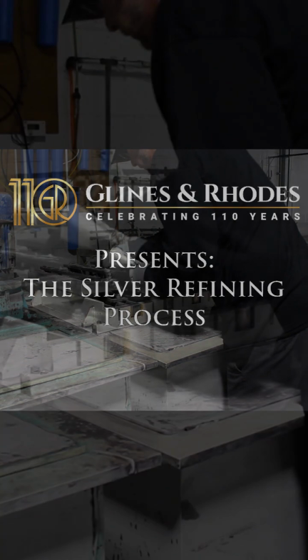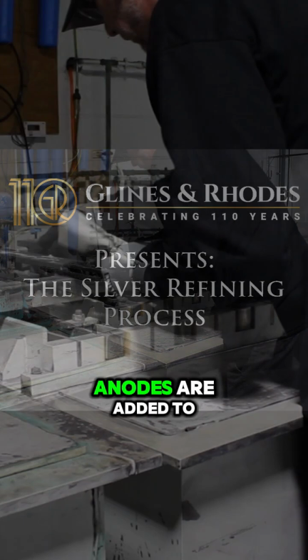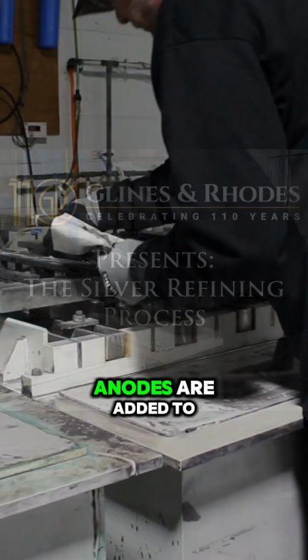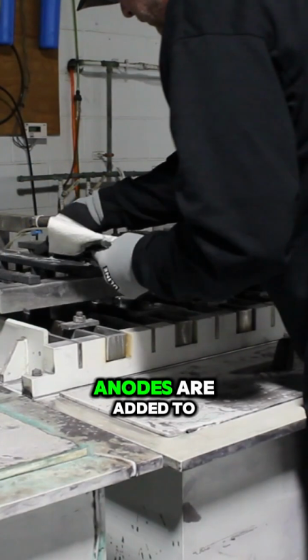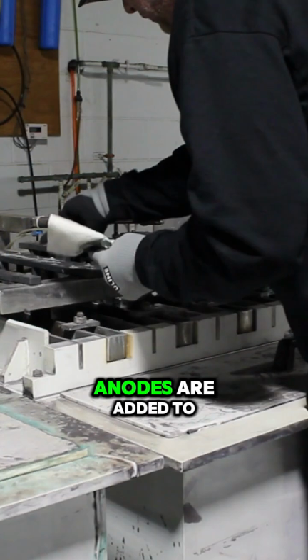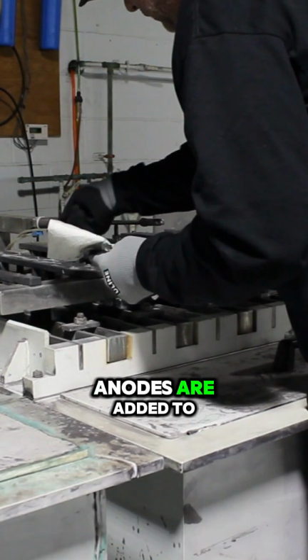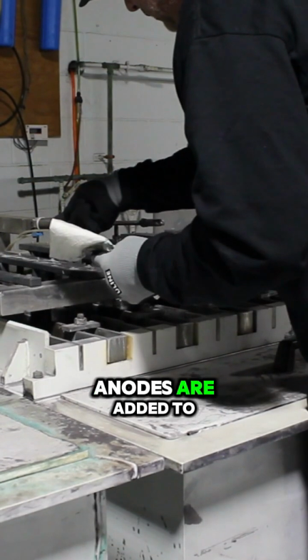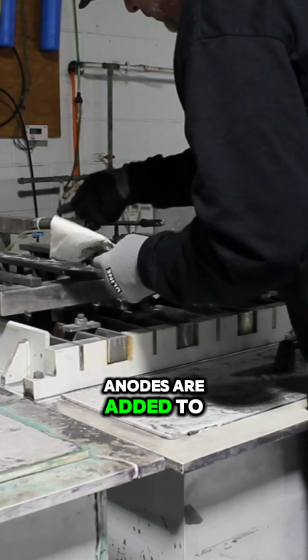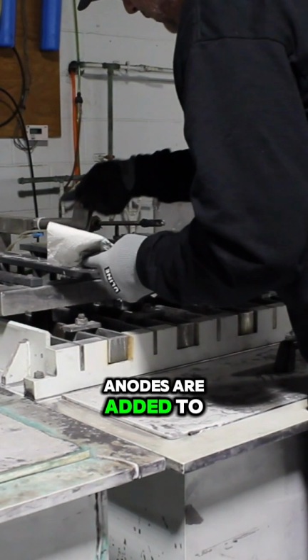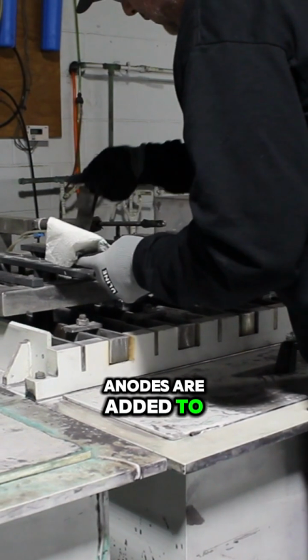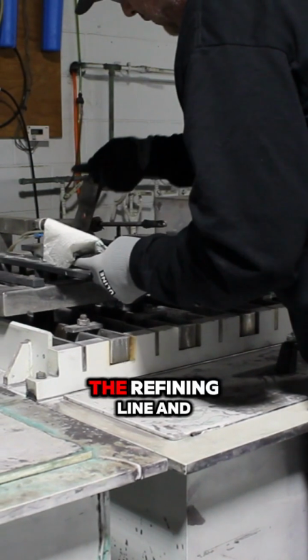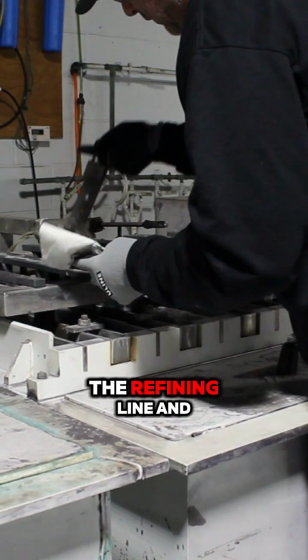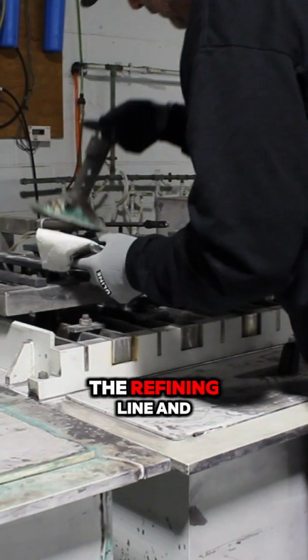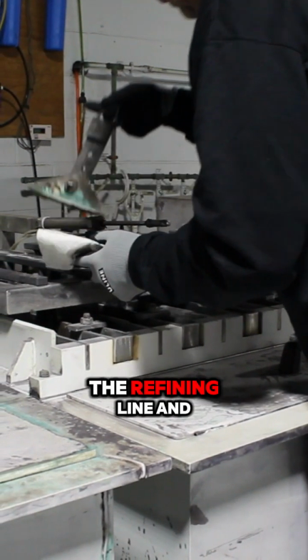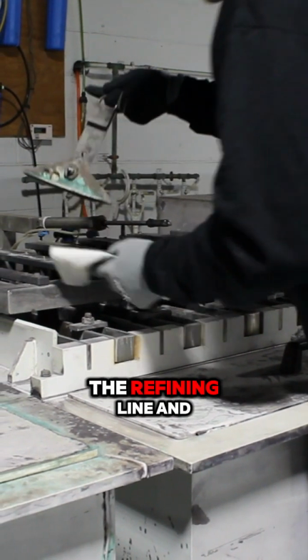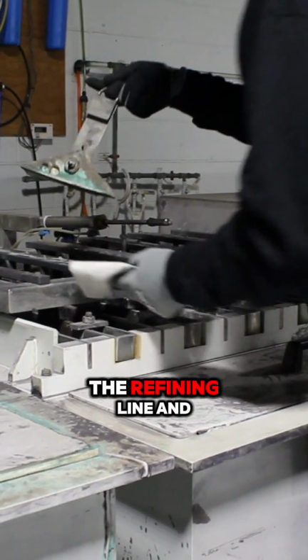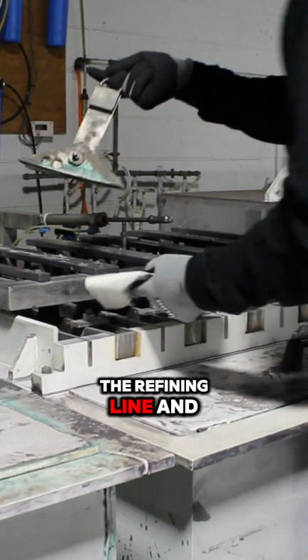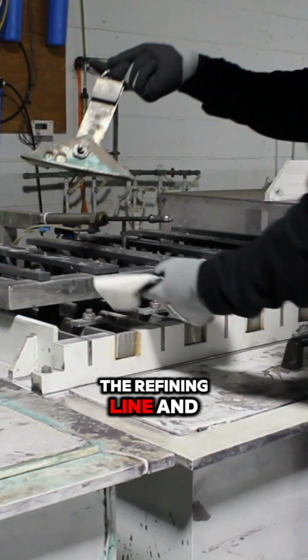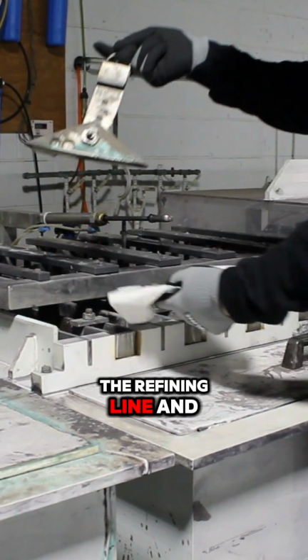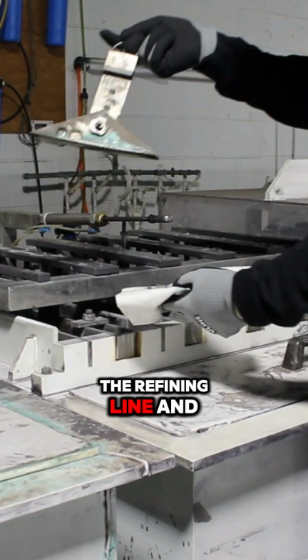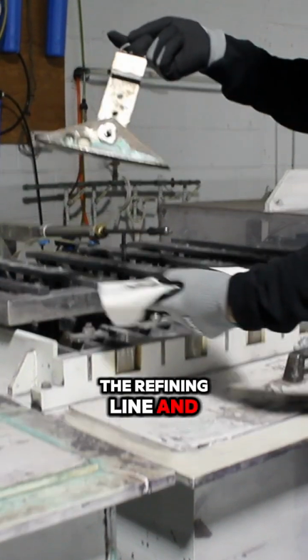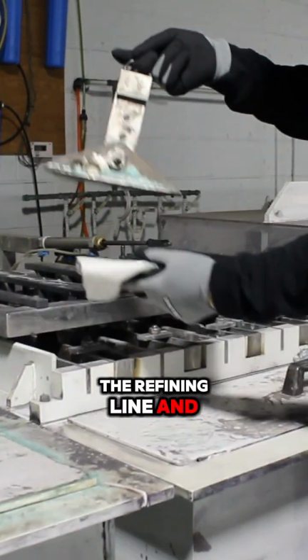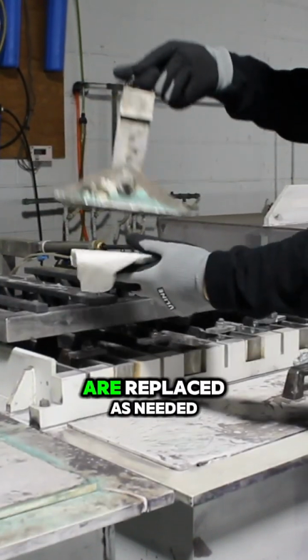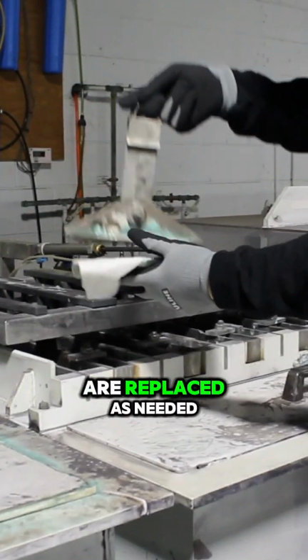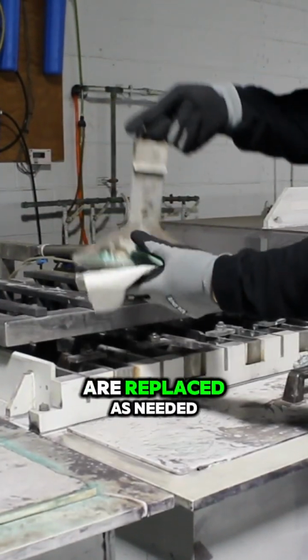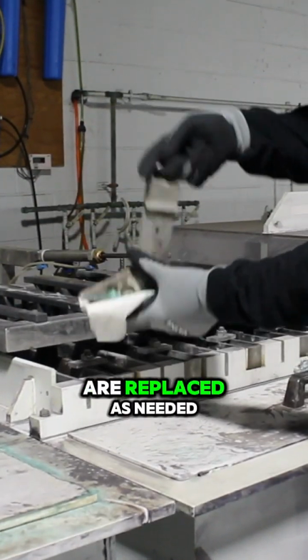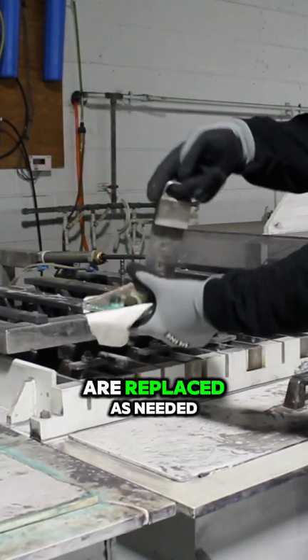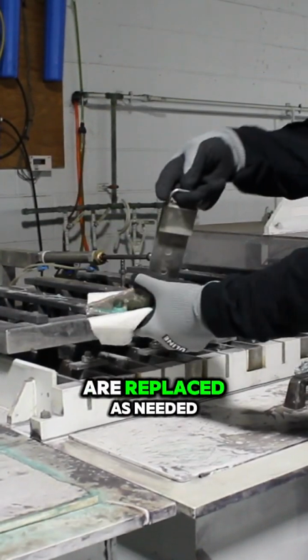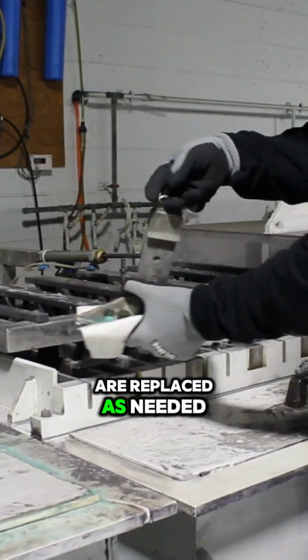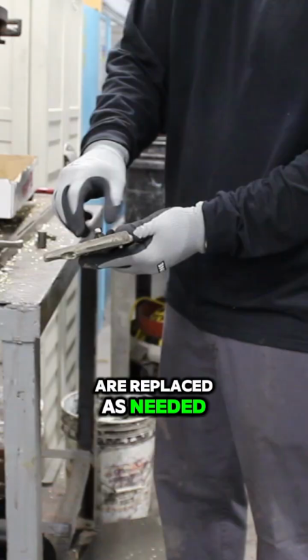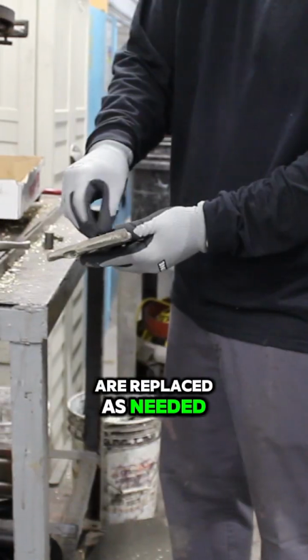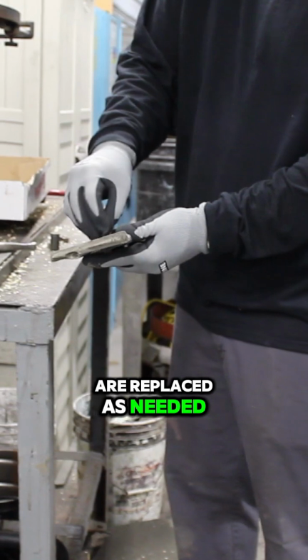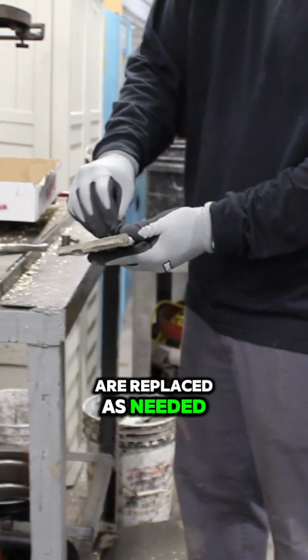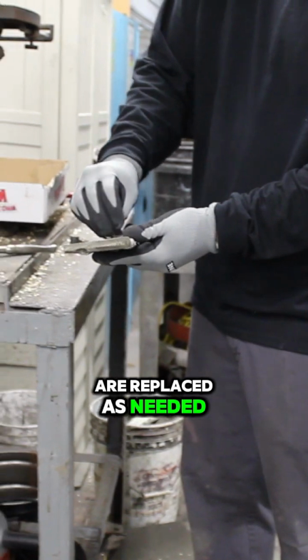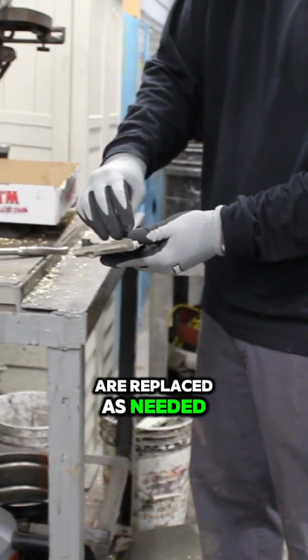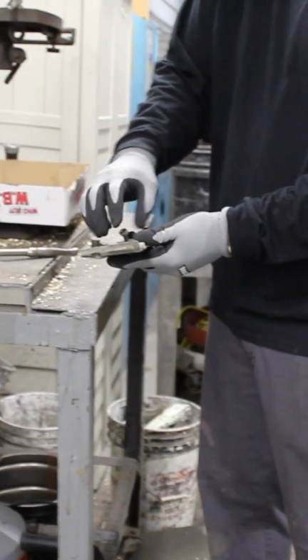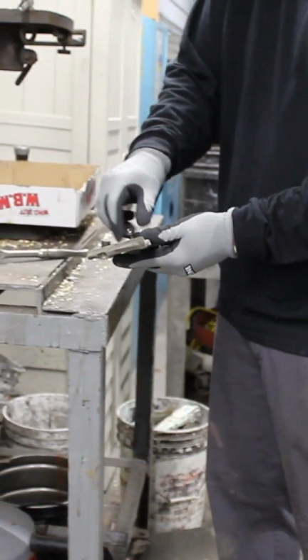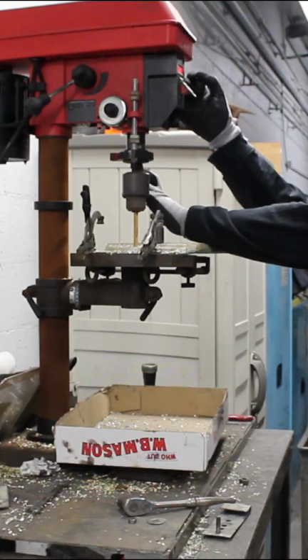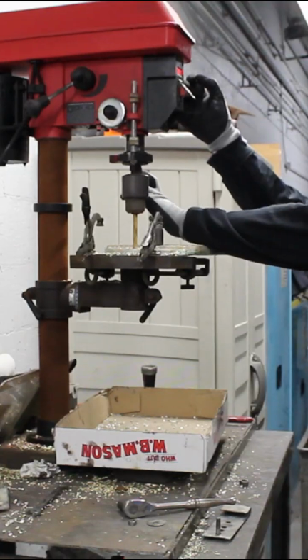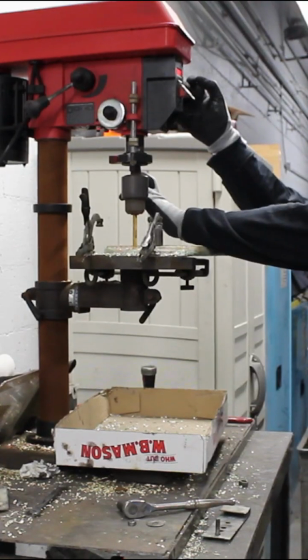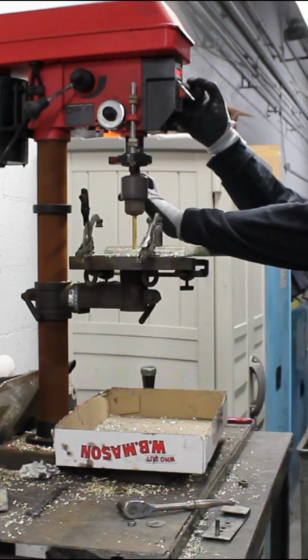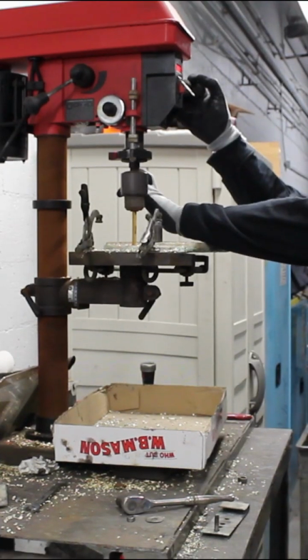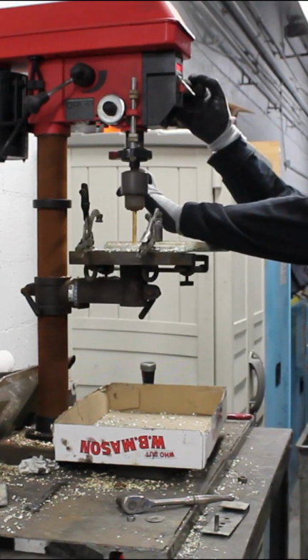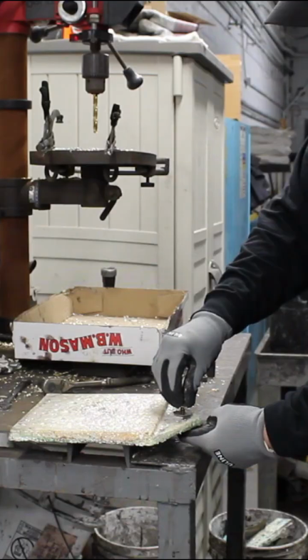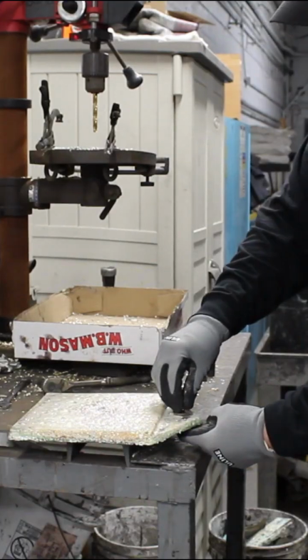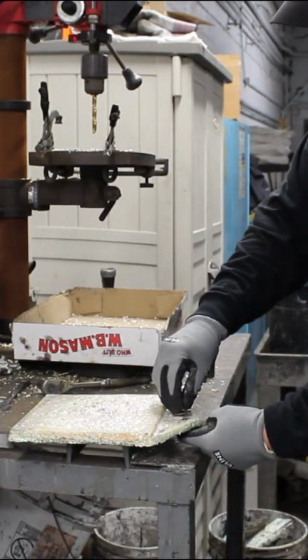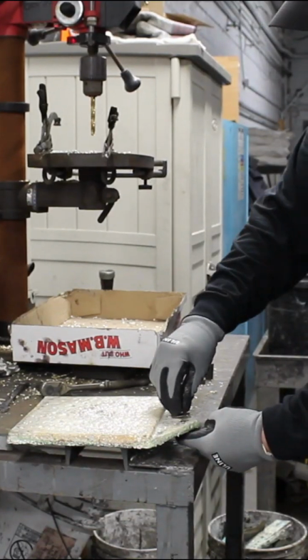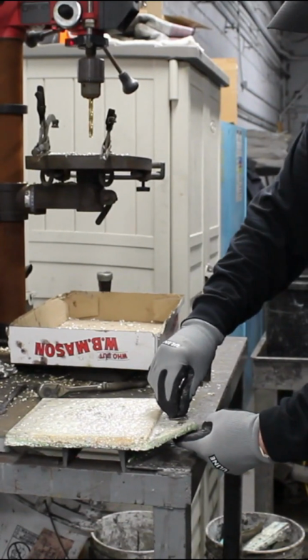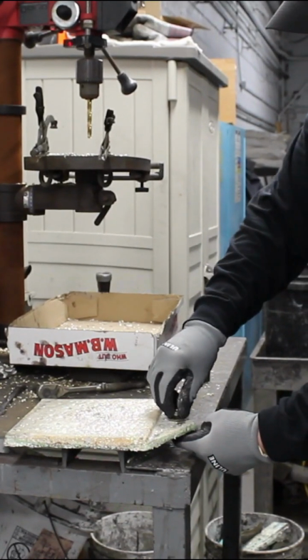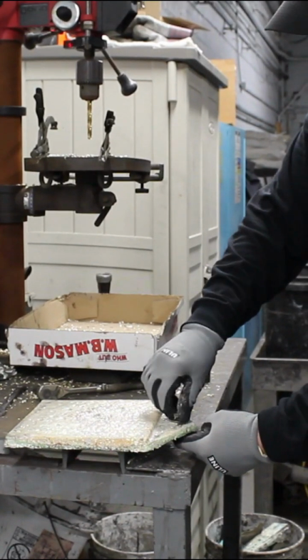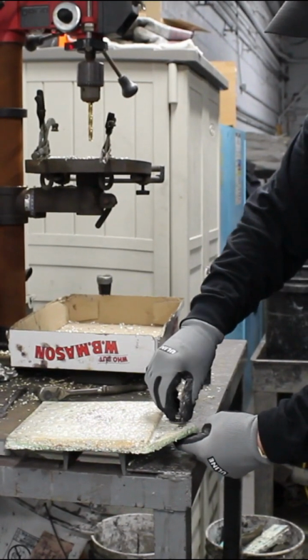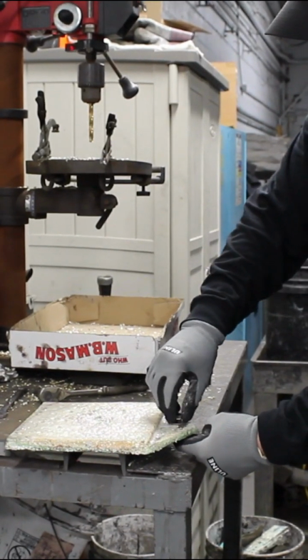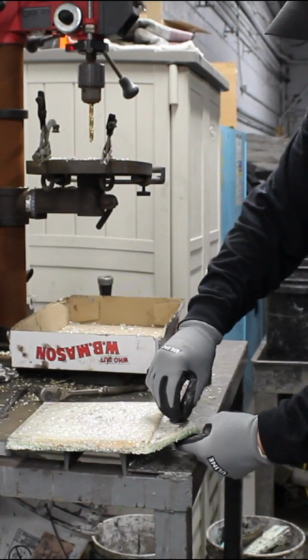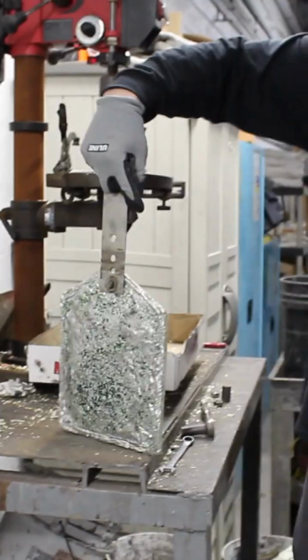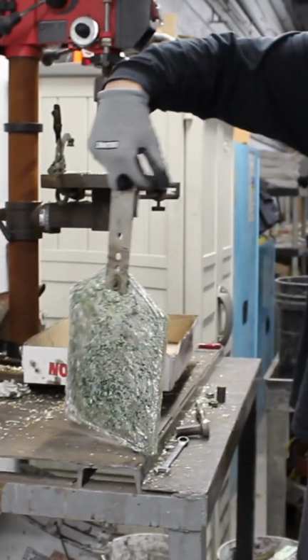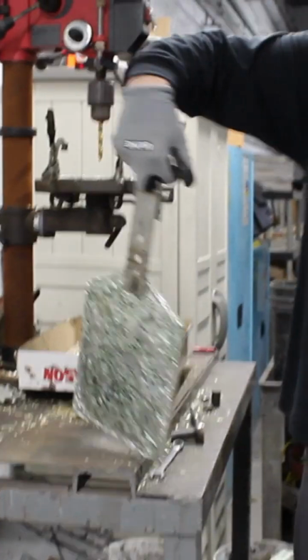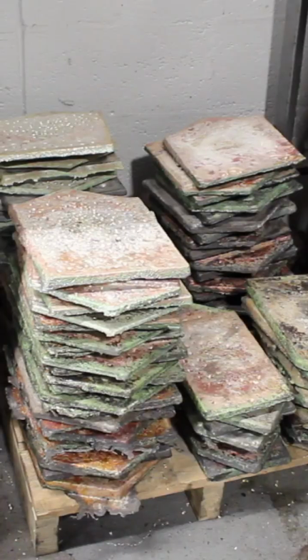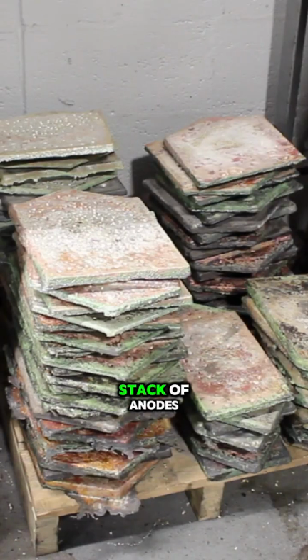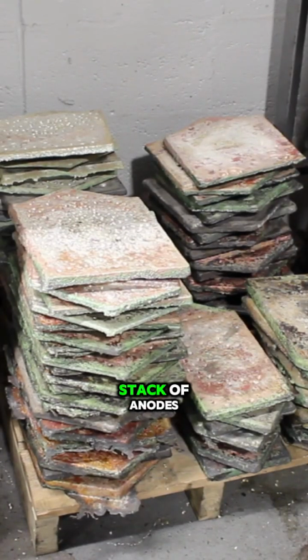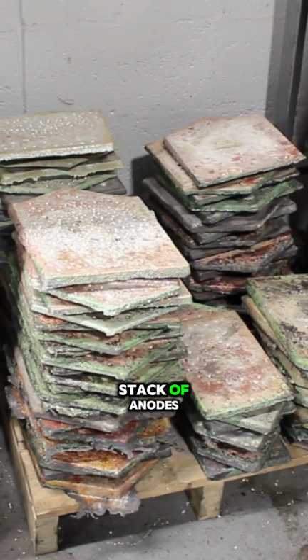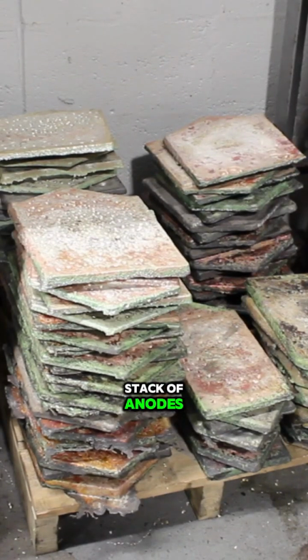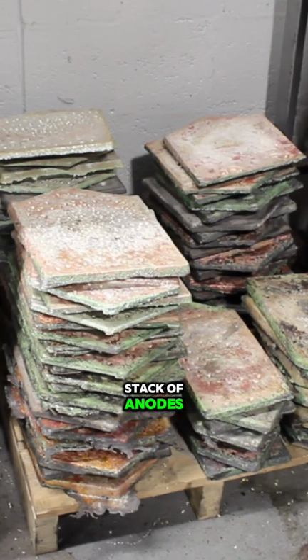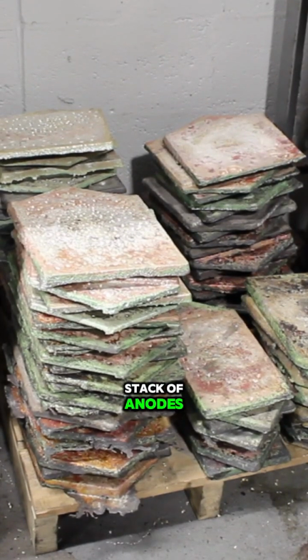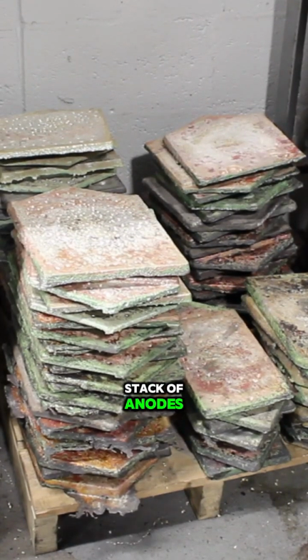Anodes are added to the refining line and are replaced as needed. Stack of anodes.